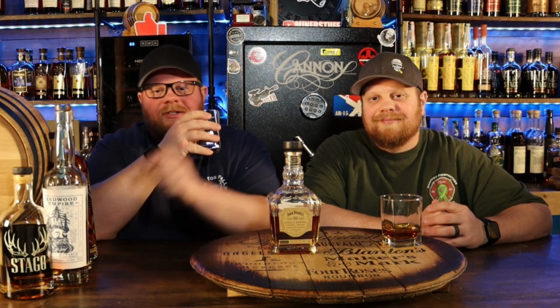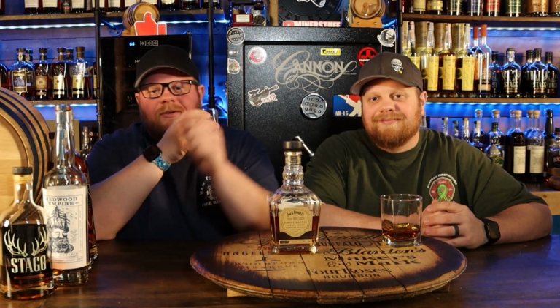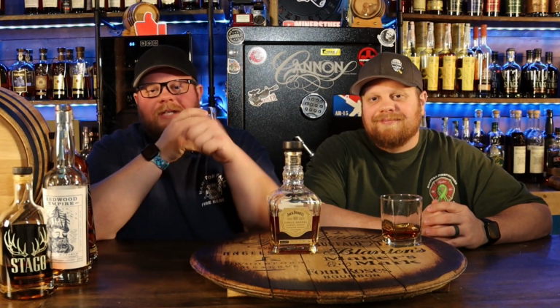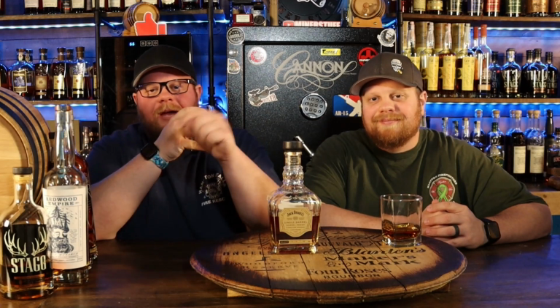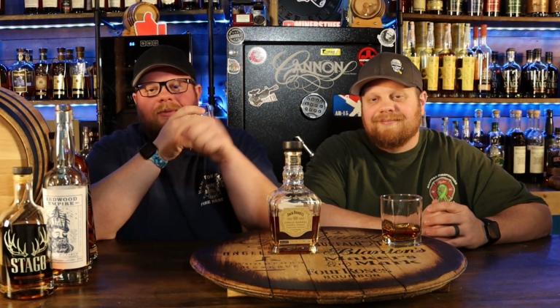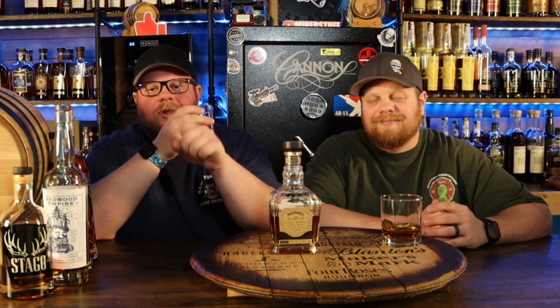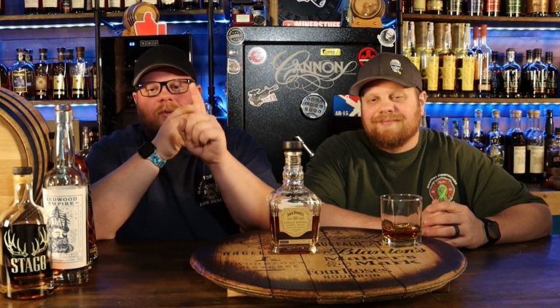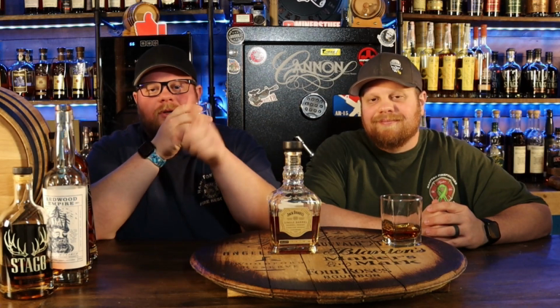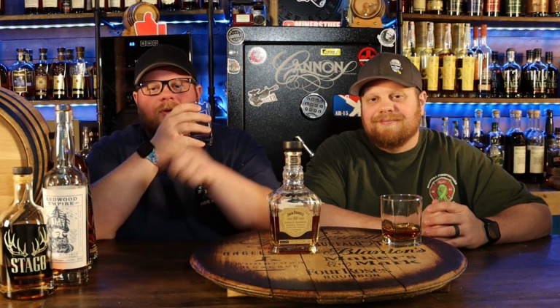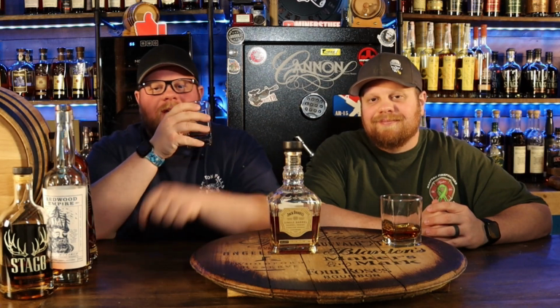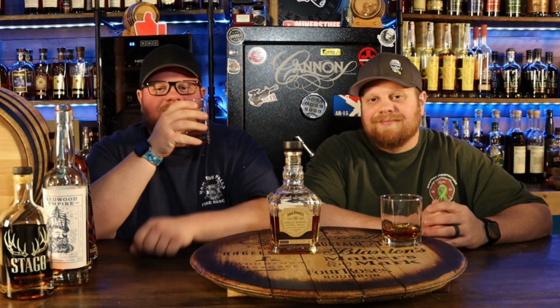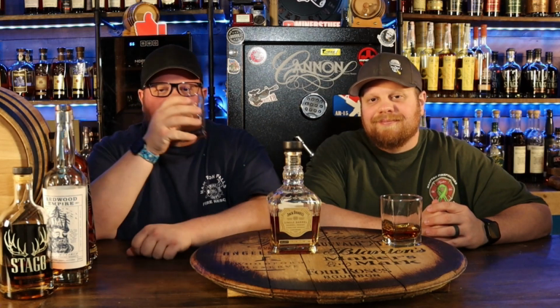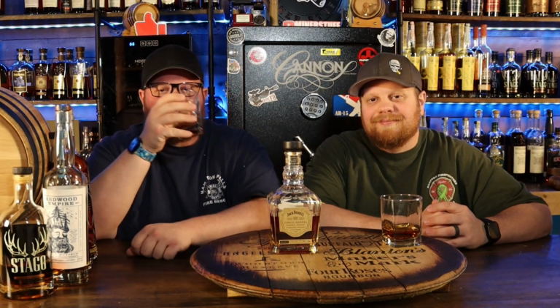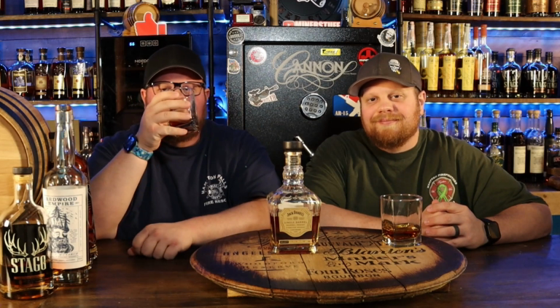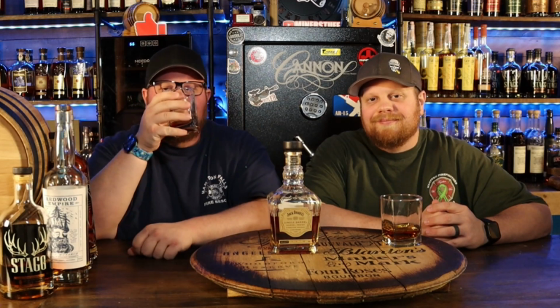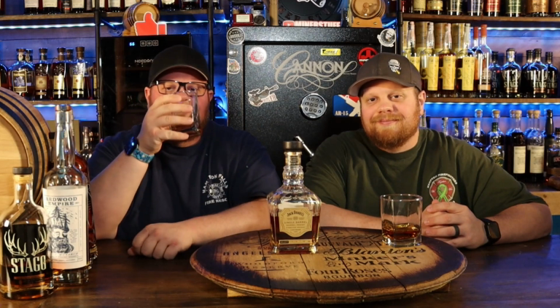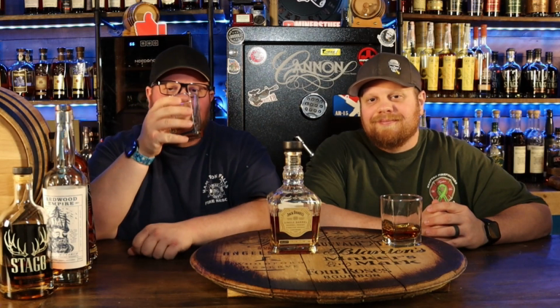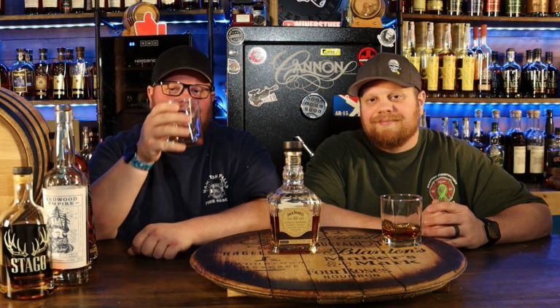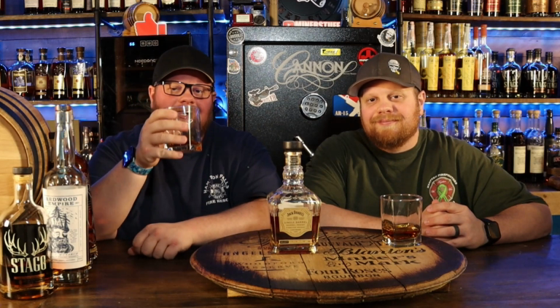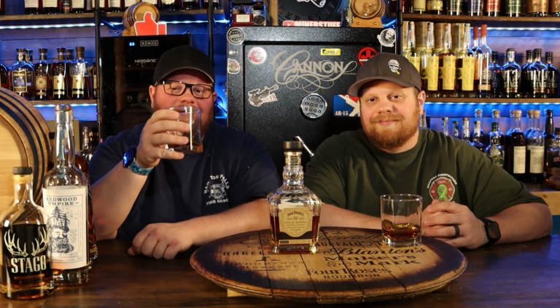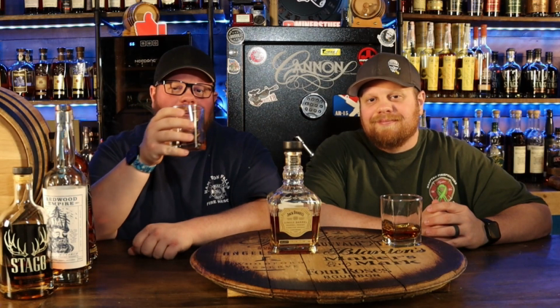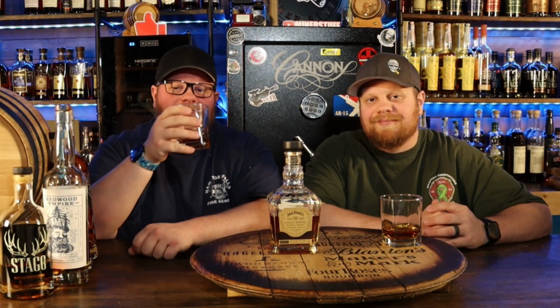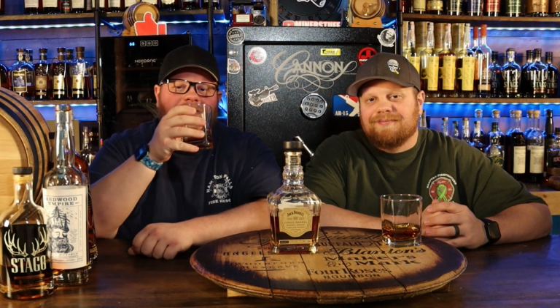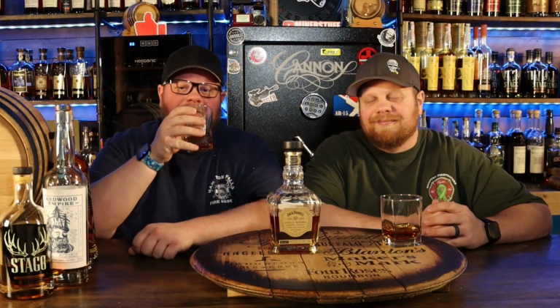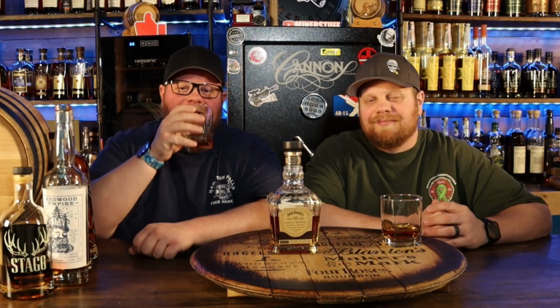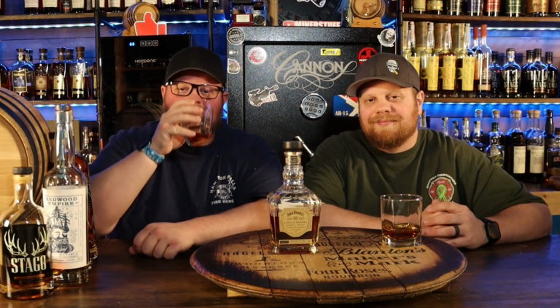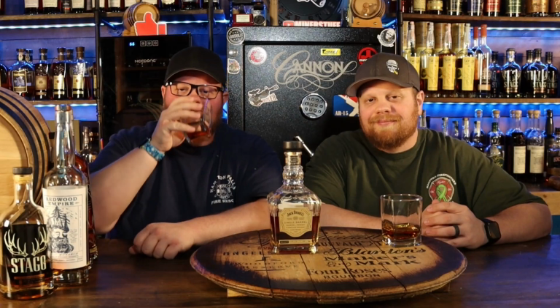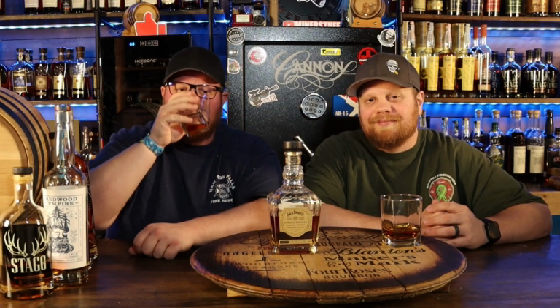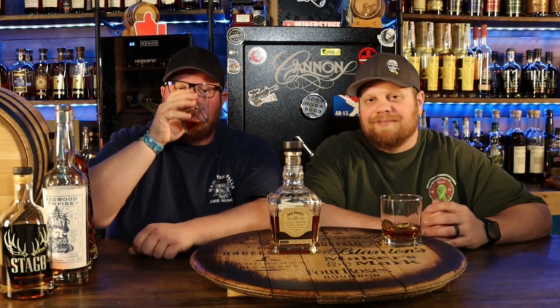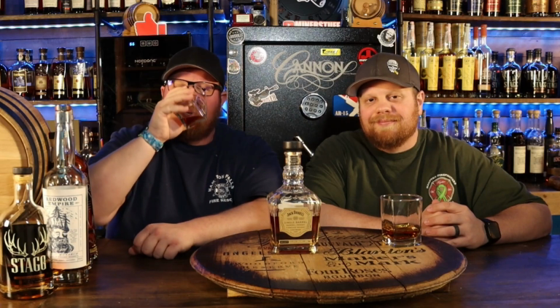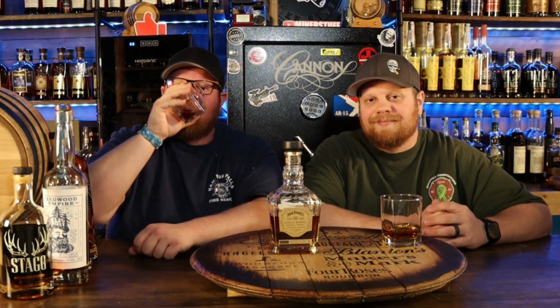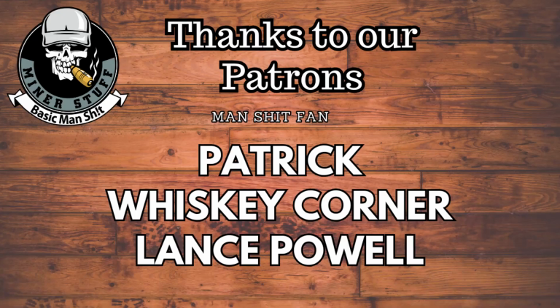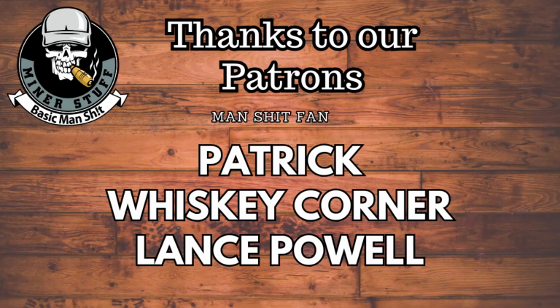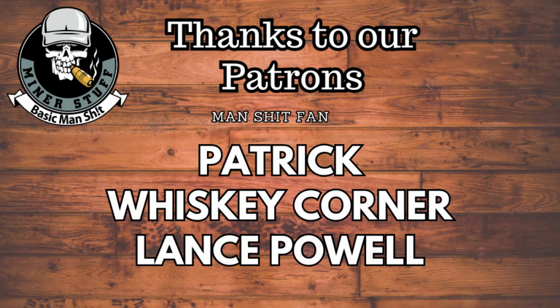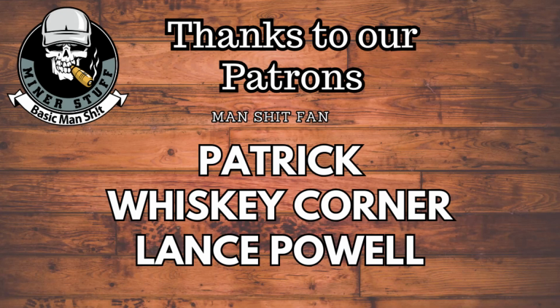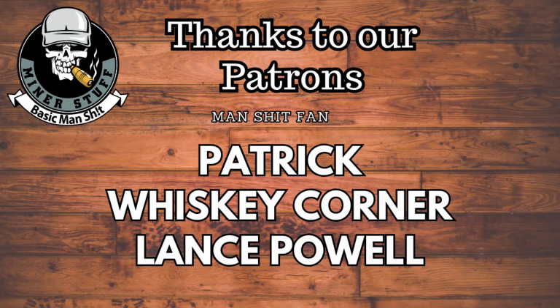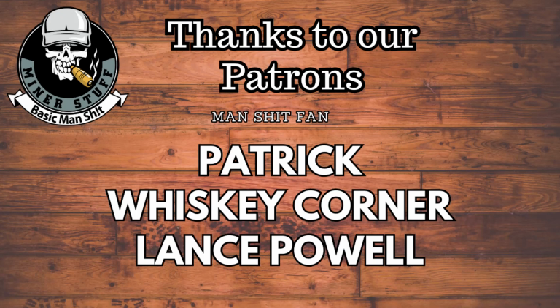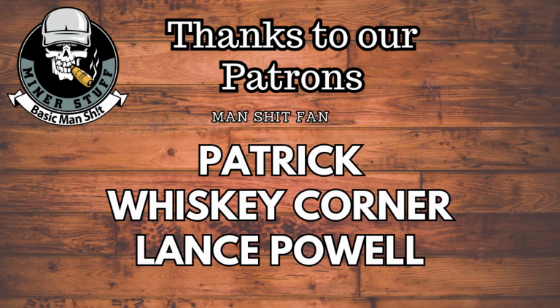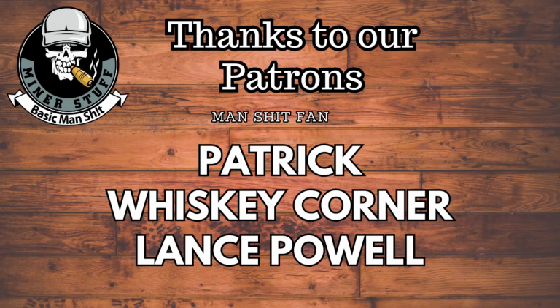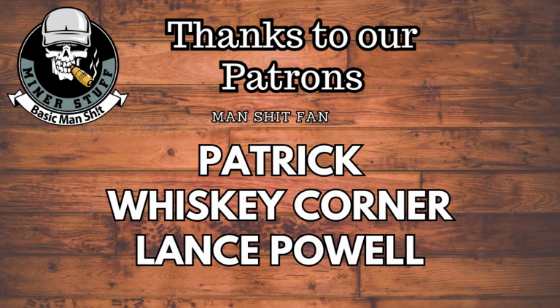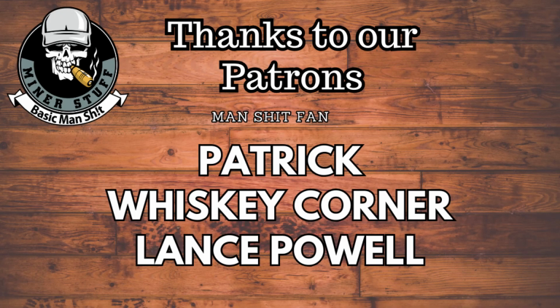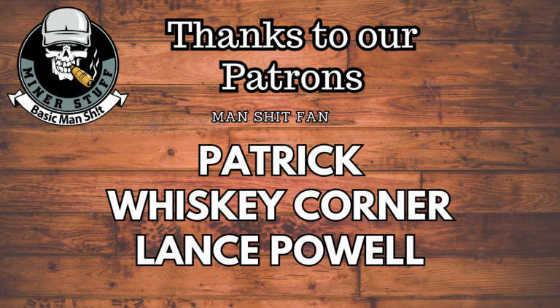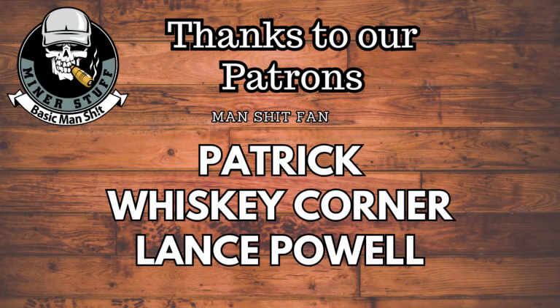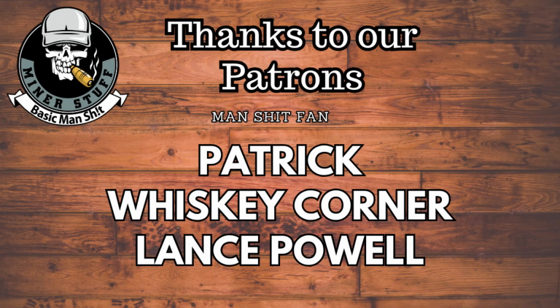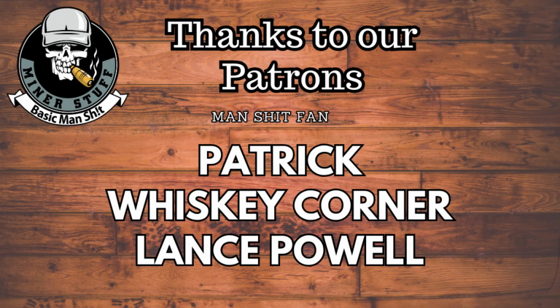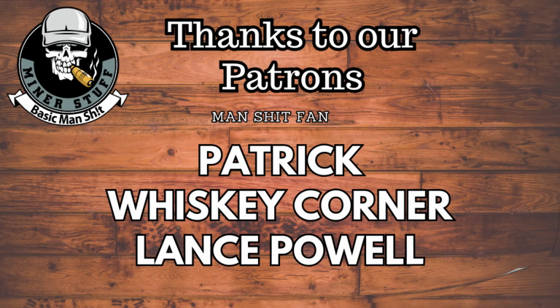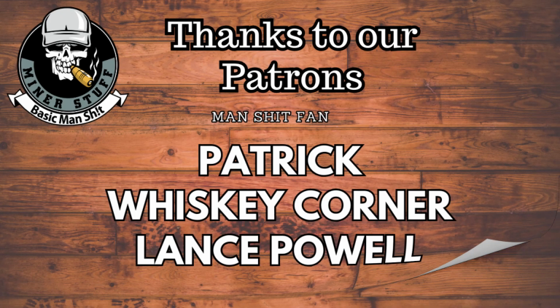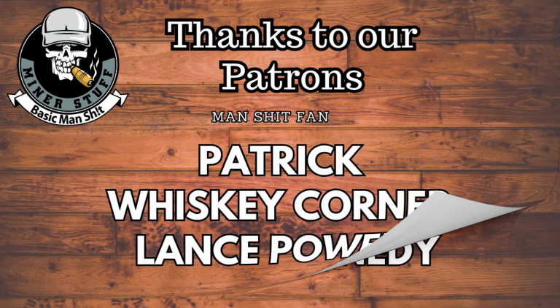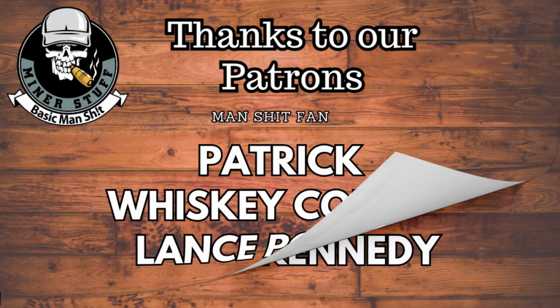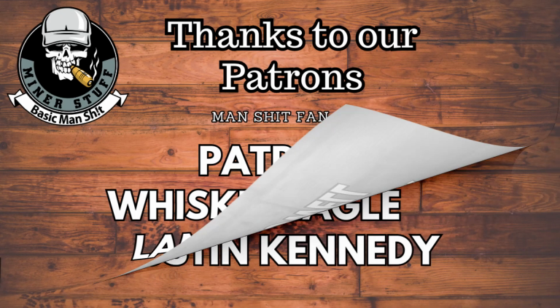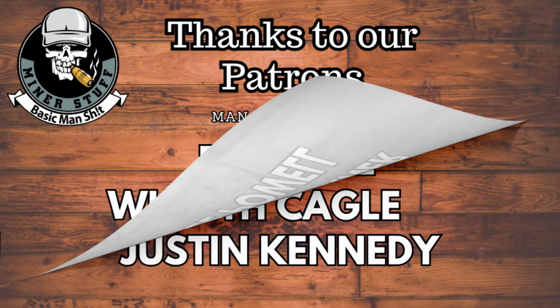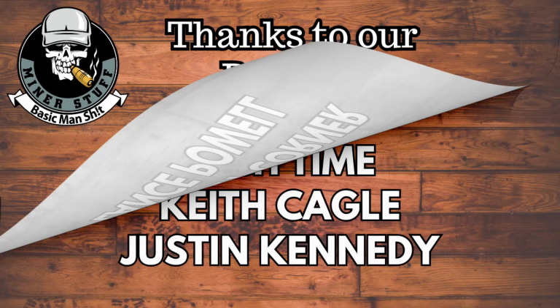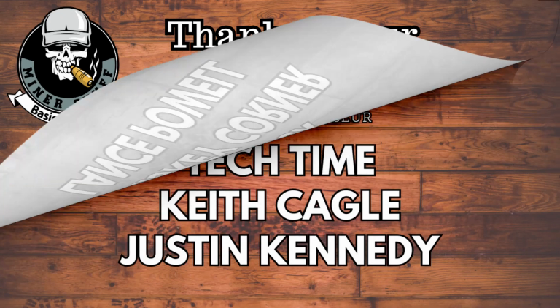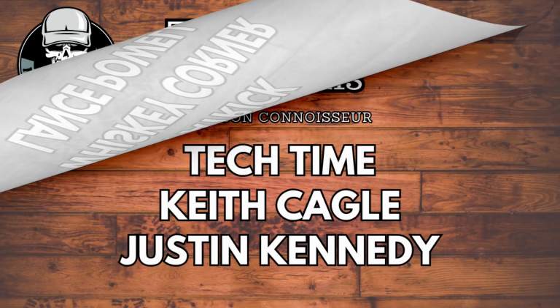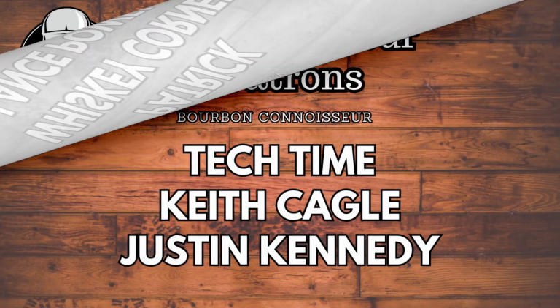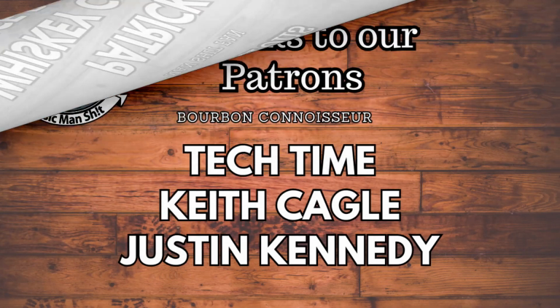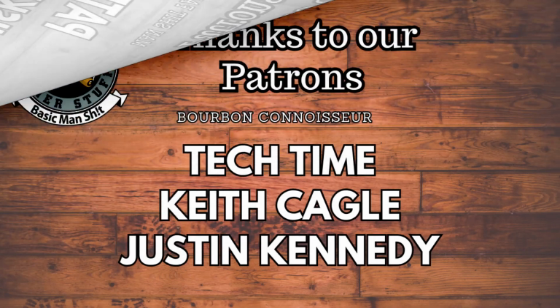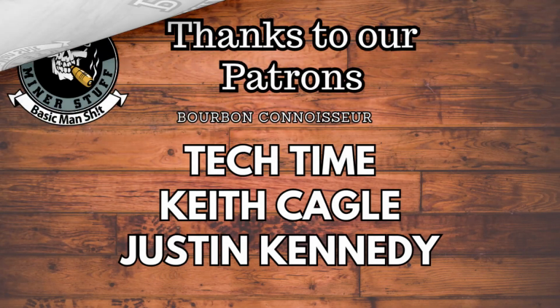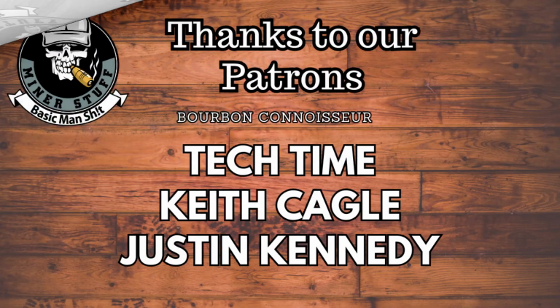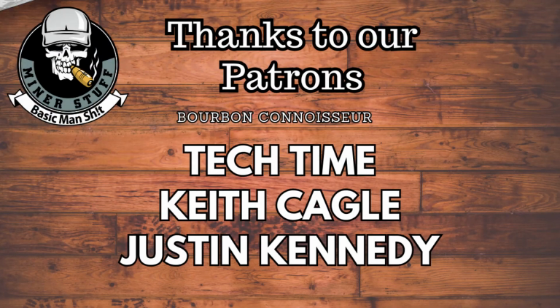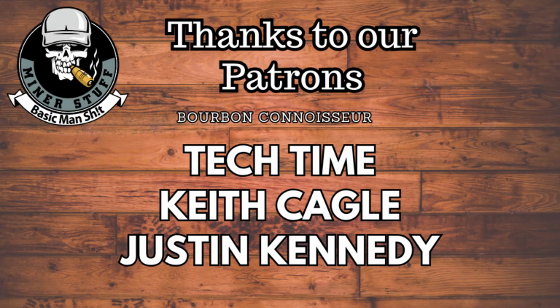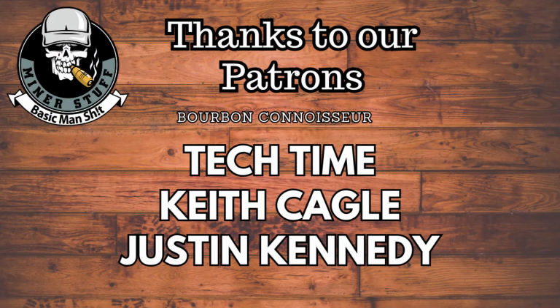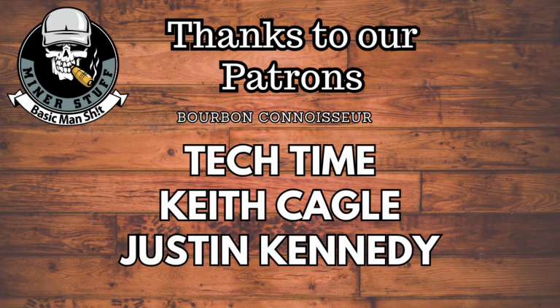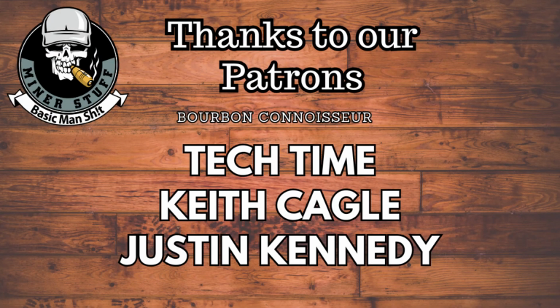Let us know down below what you guys think. Thank you guys for watching everybody. Have a good day. Bye.